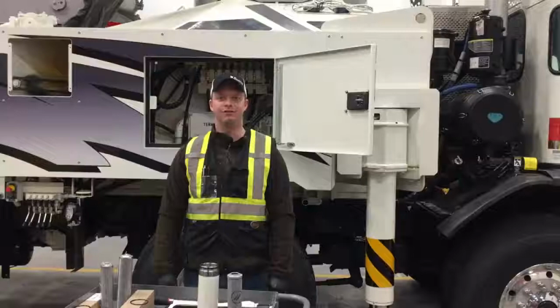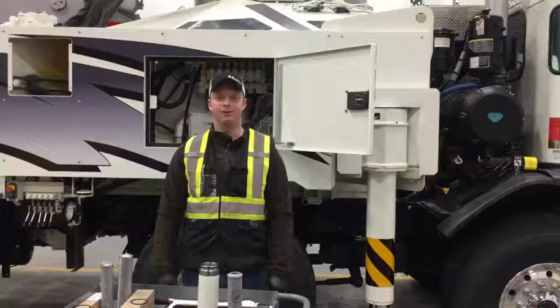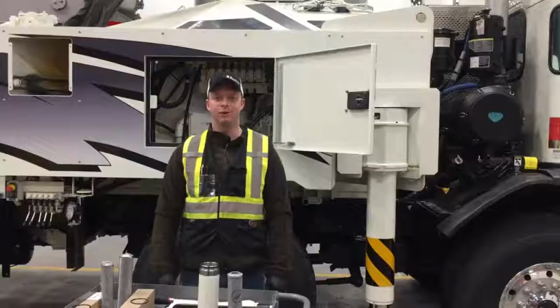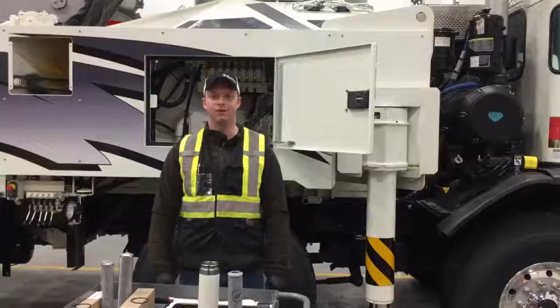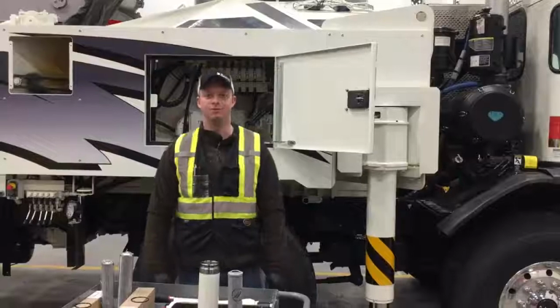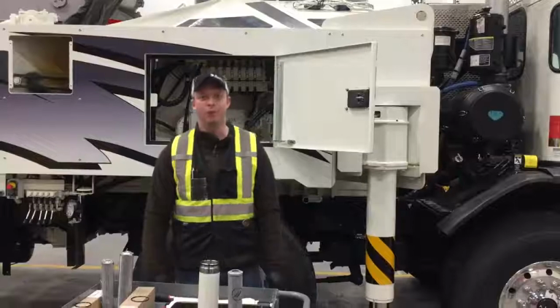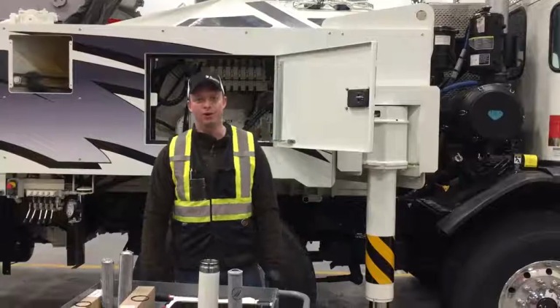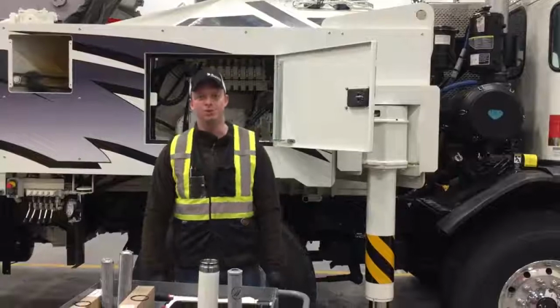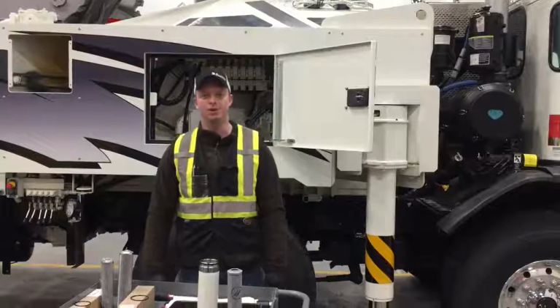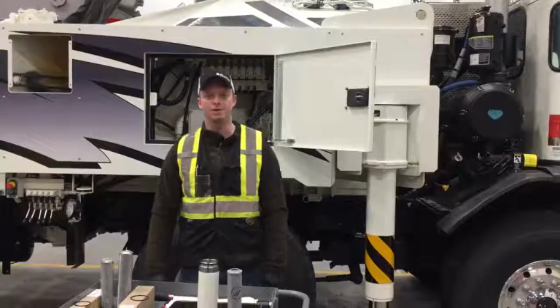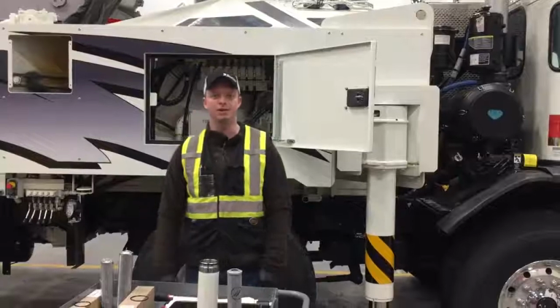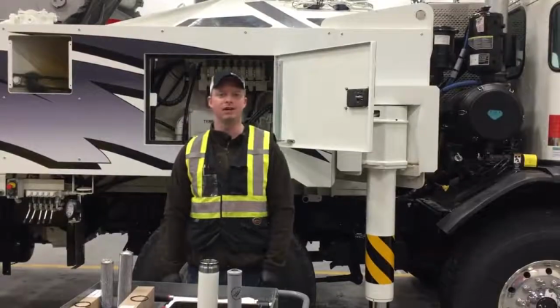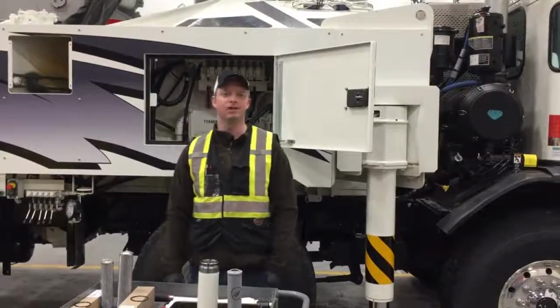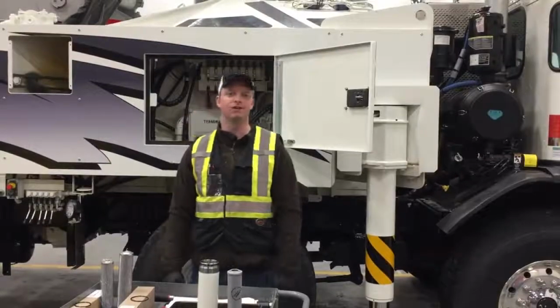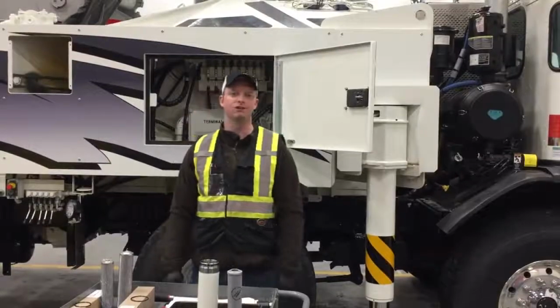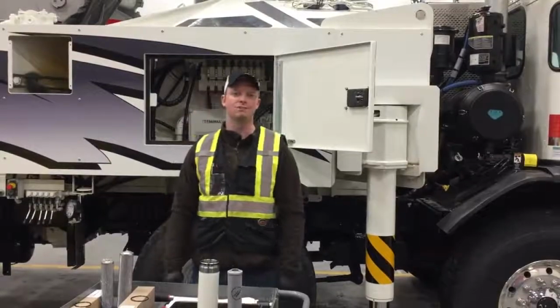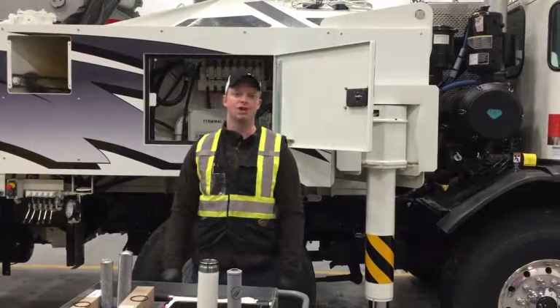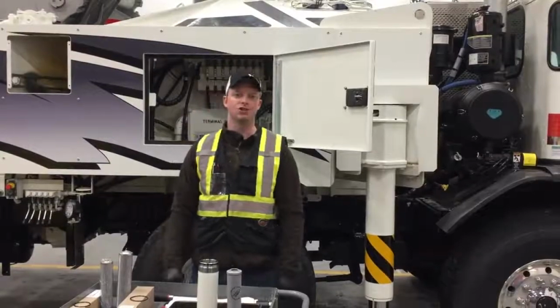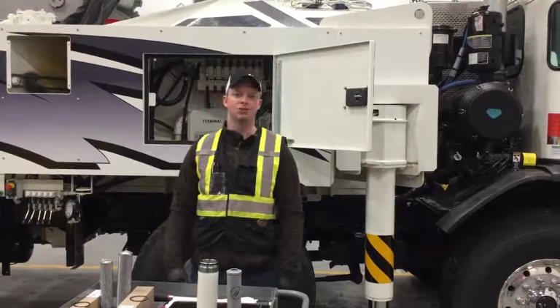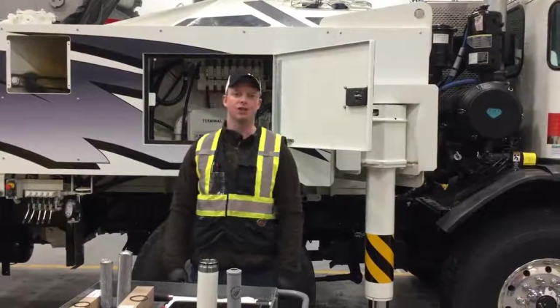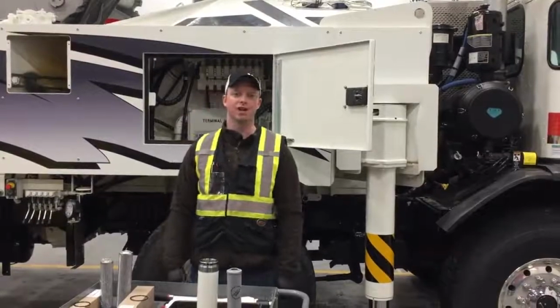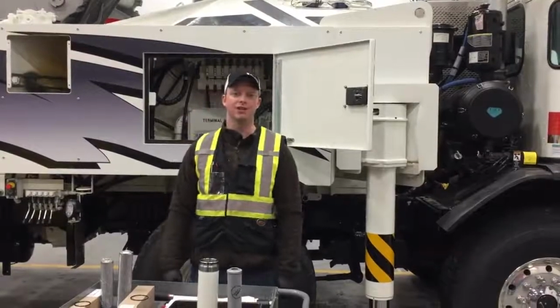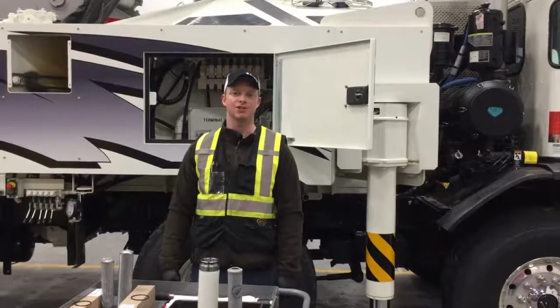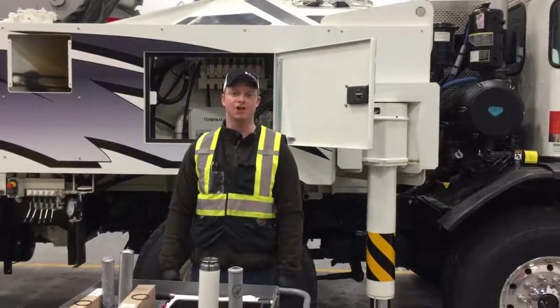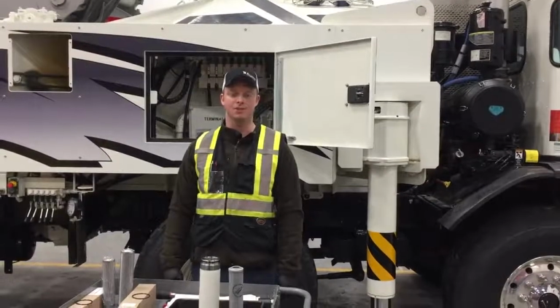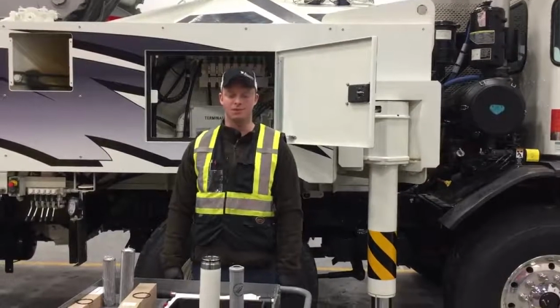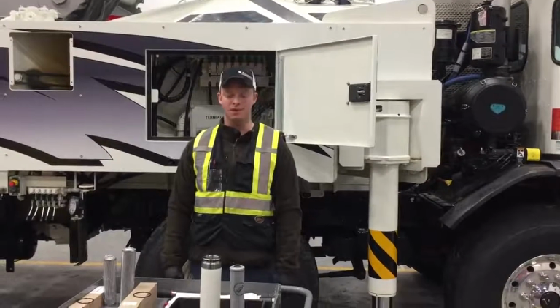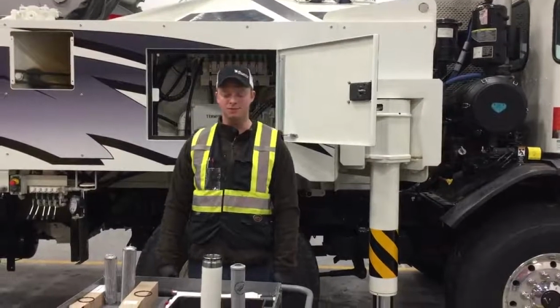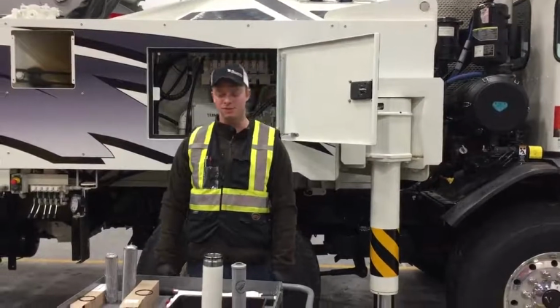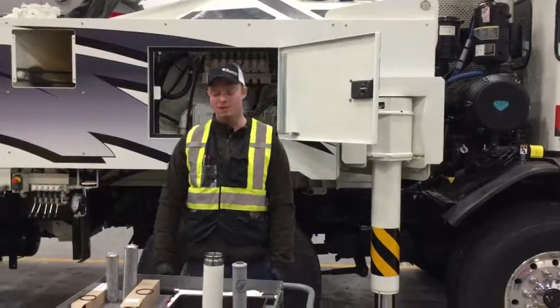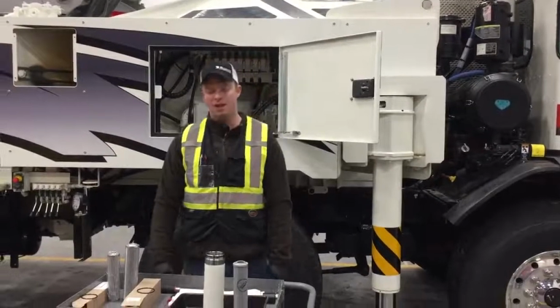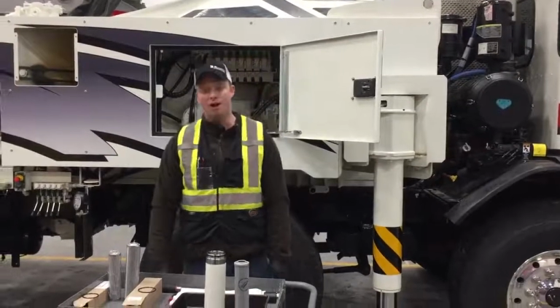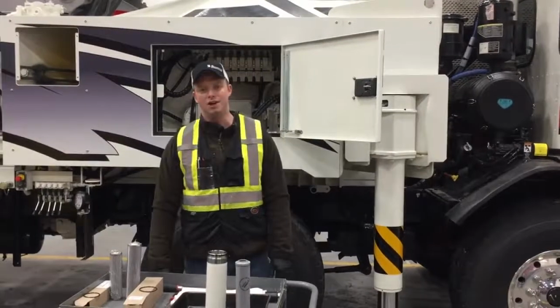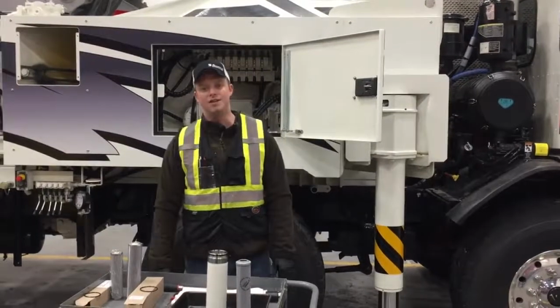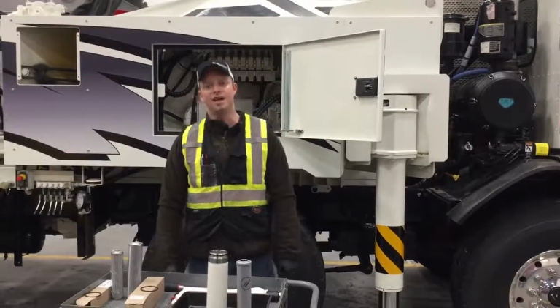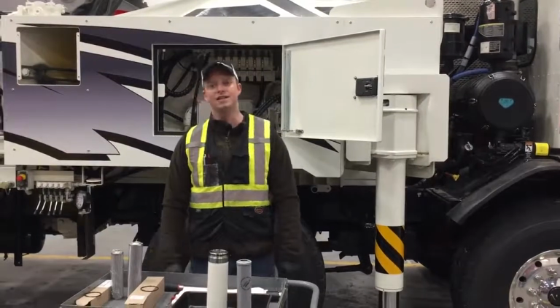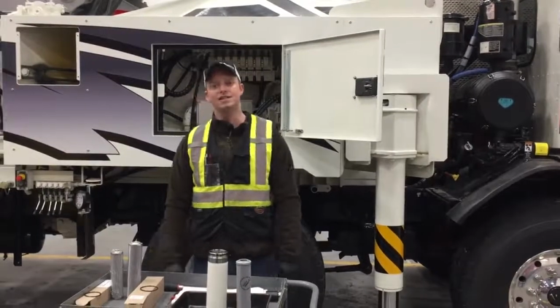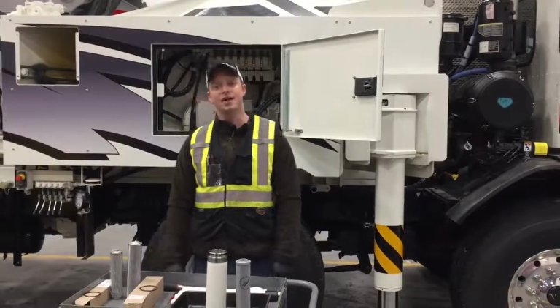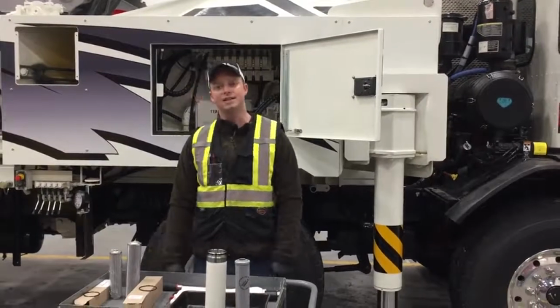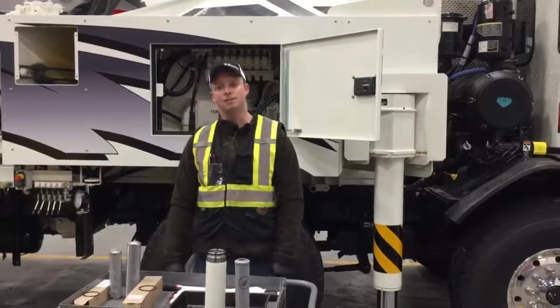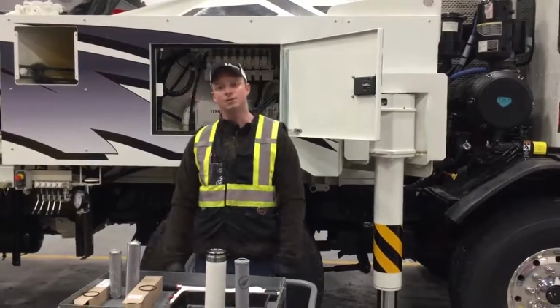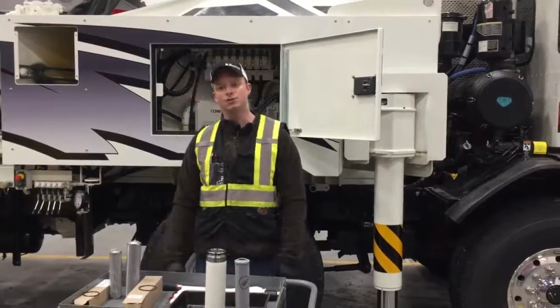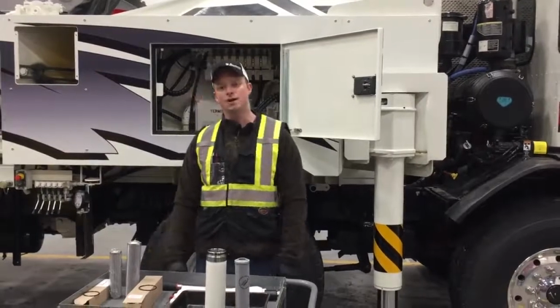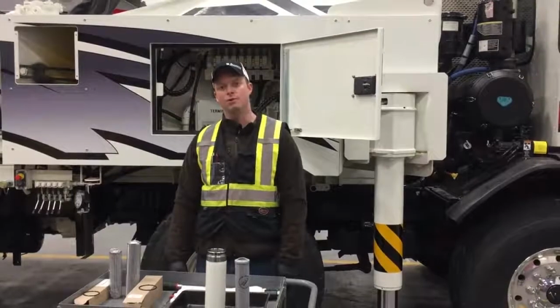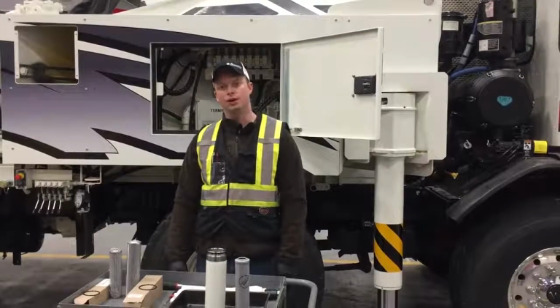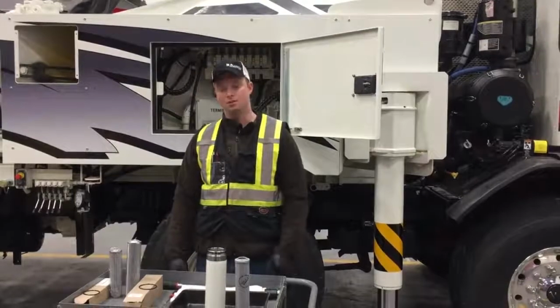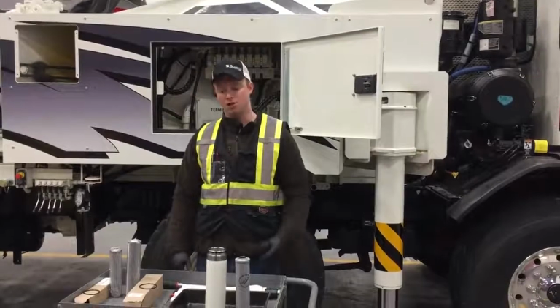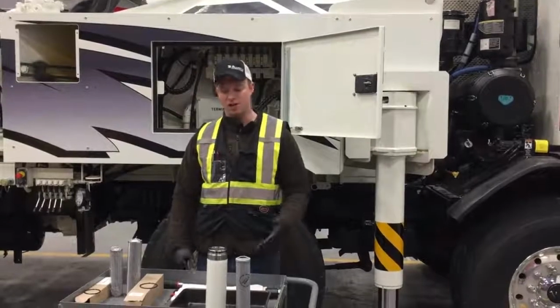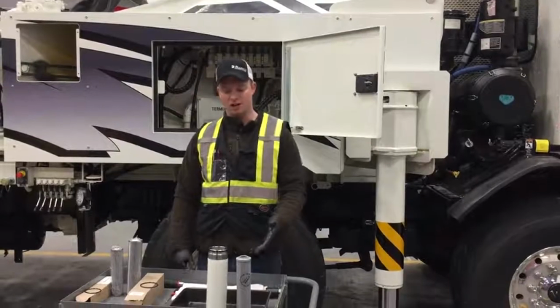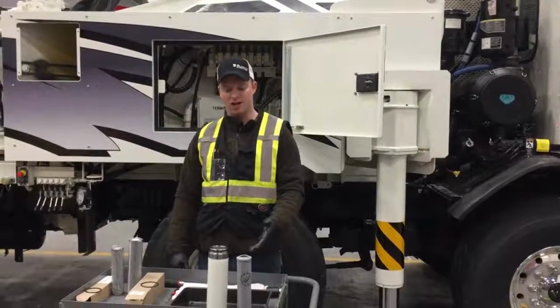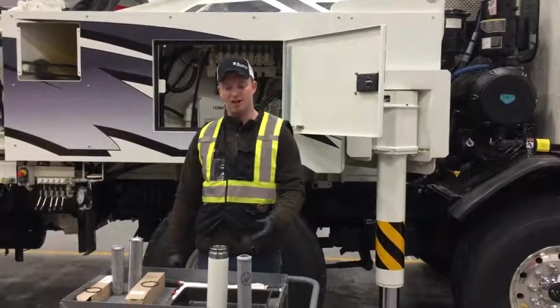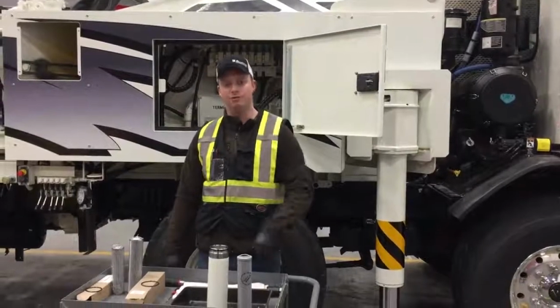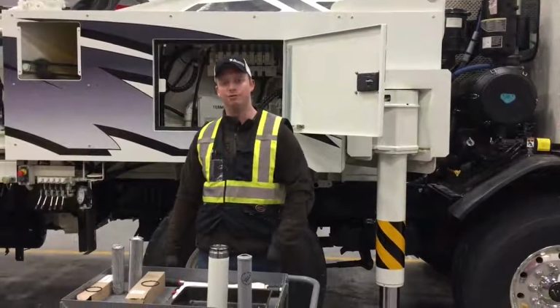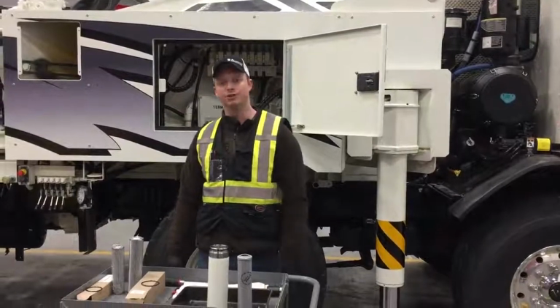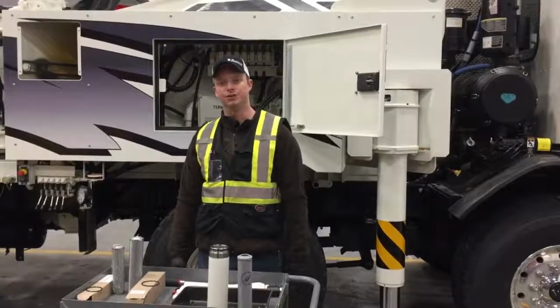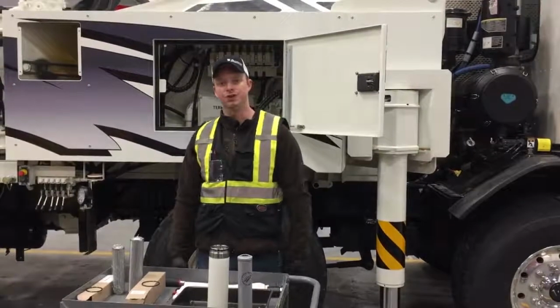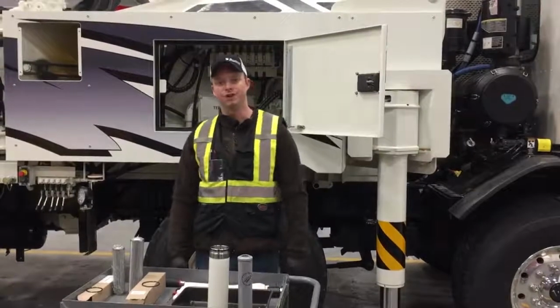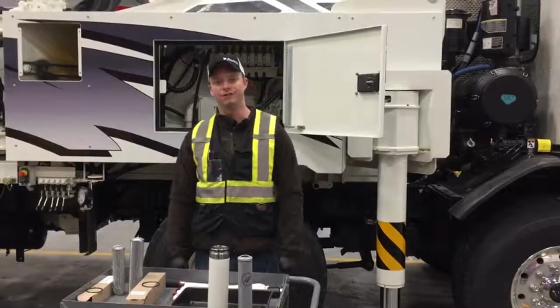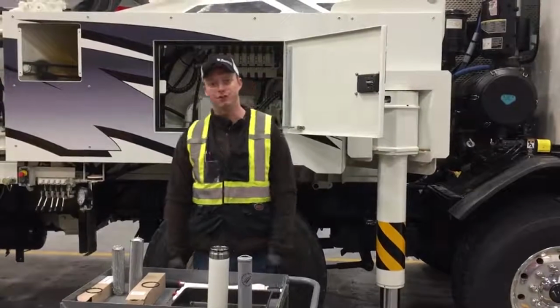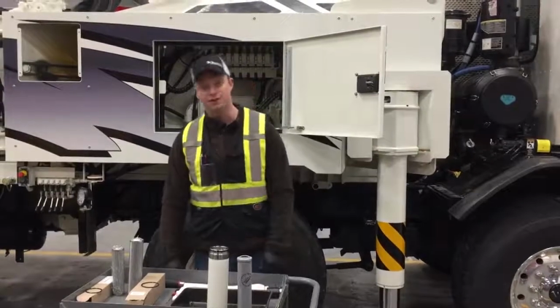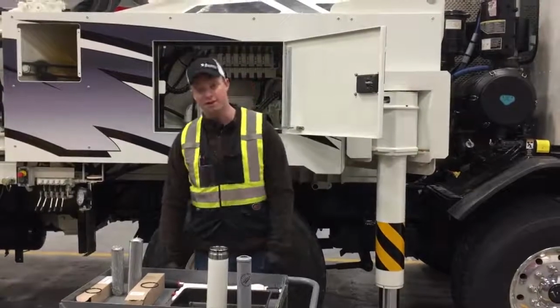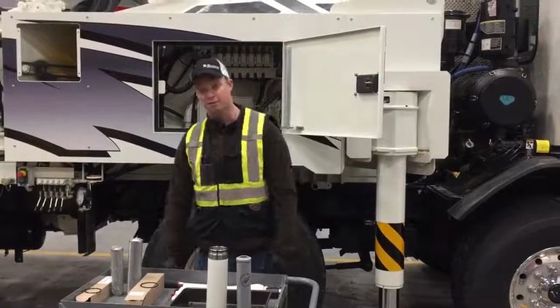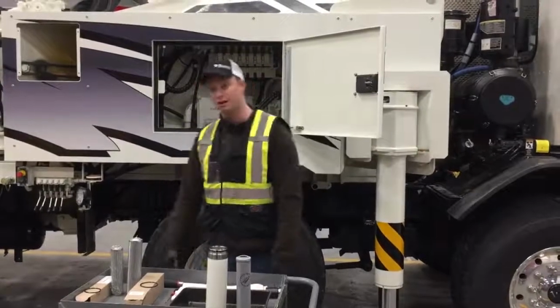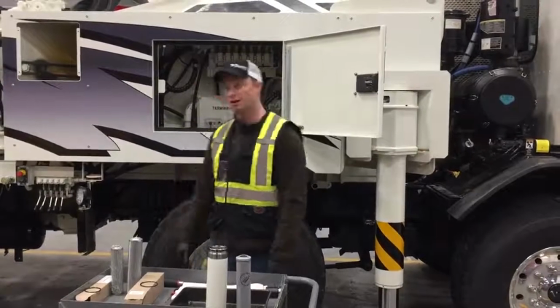Hi everyone, William Weave here, Service Manager with Alliance Concrete Pumps. On today's Tech Tip Tuesday, we're going to be changing a boom filter on a 47 meter.